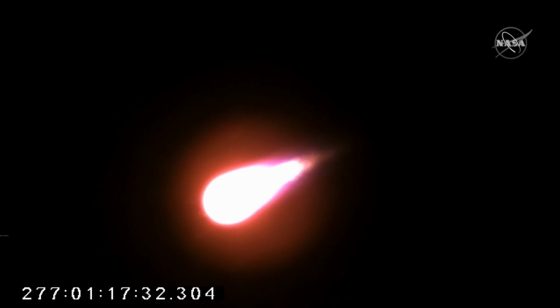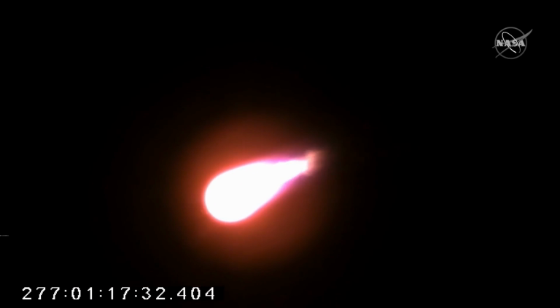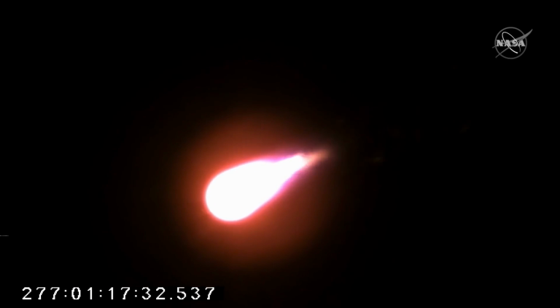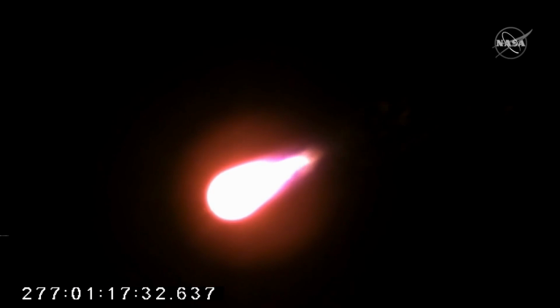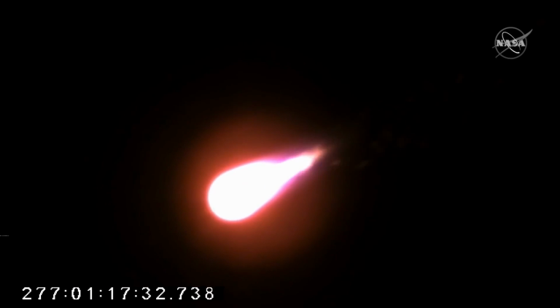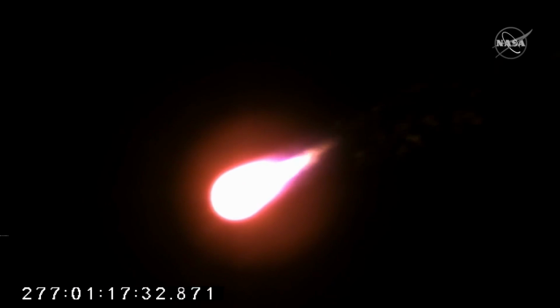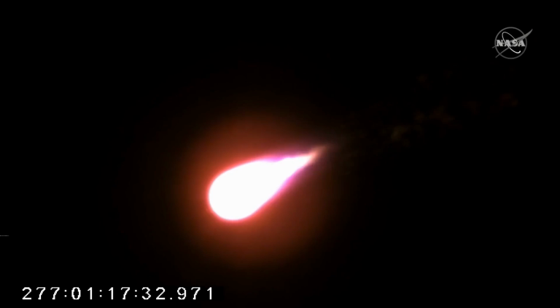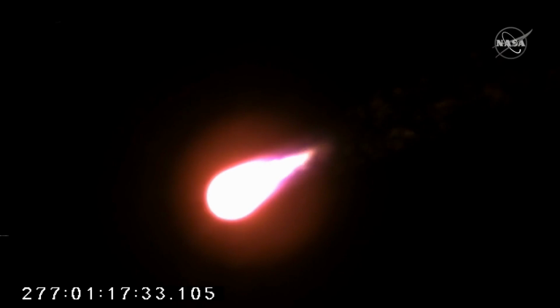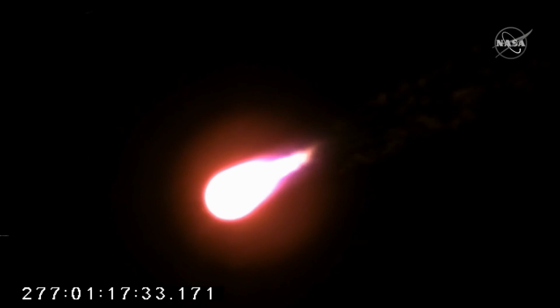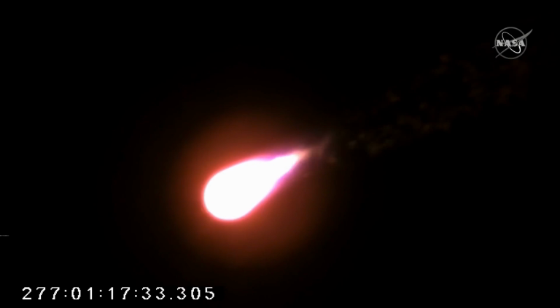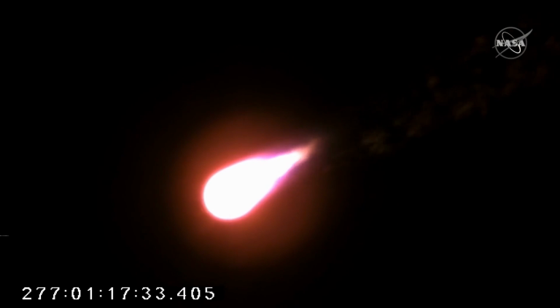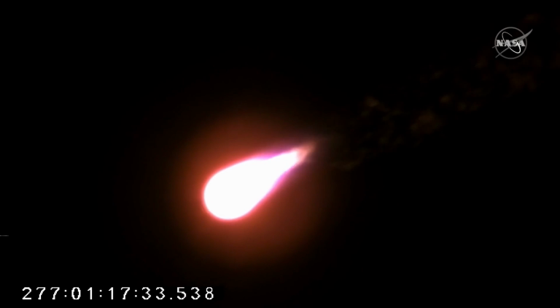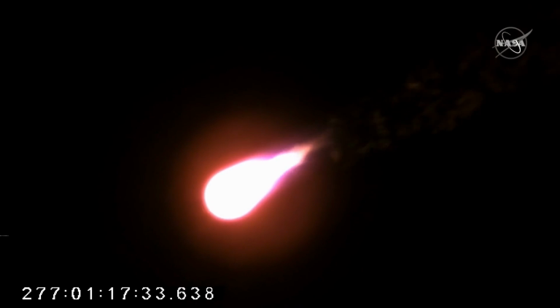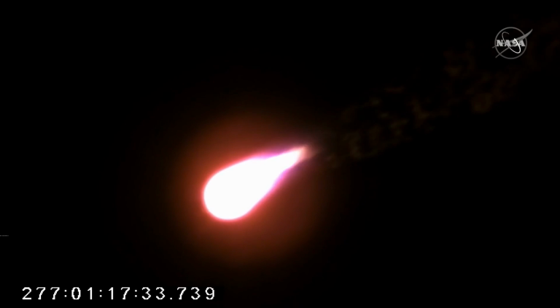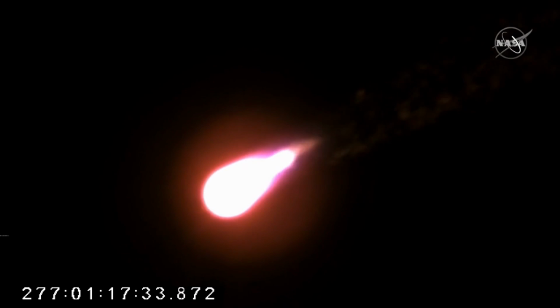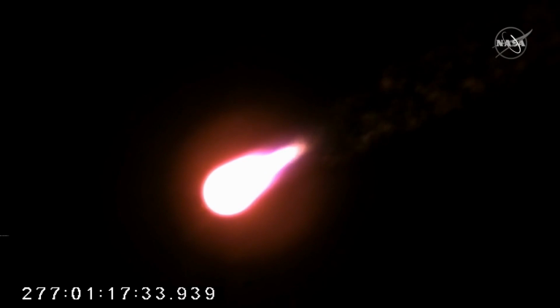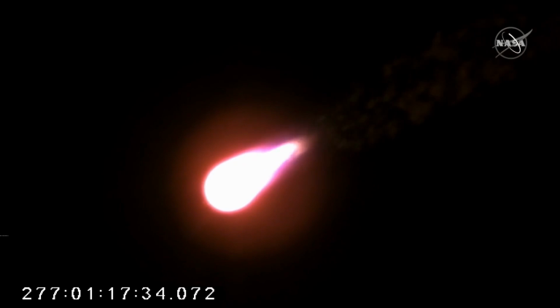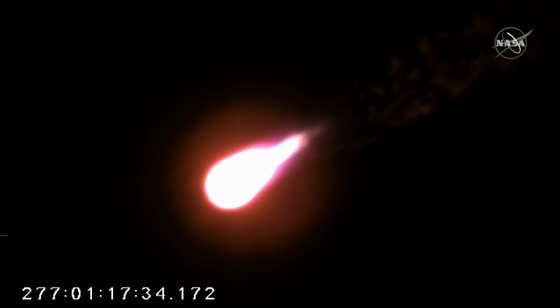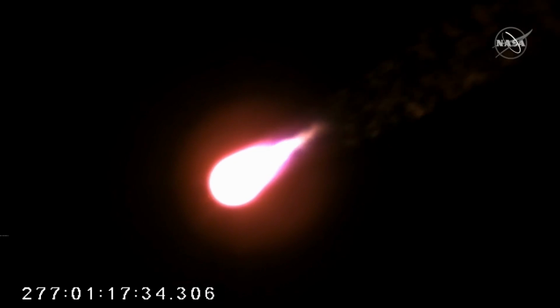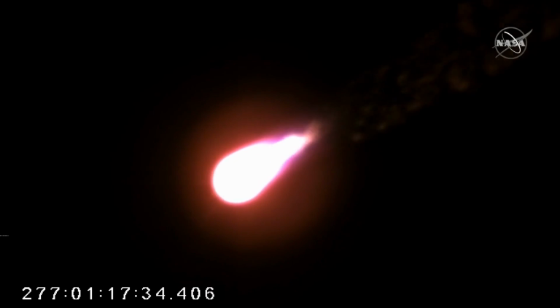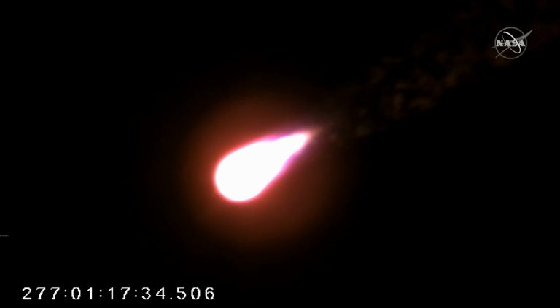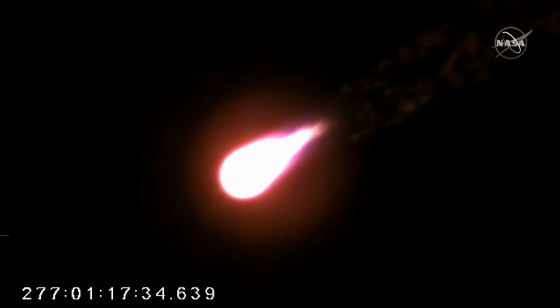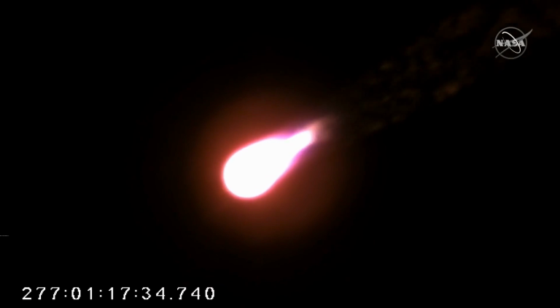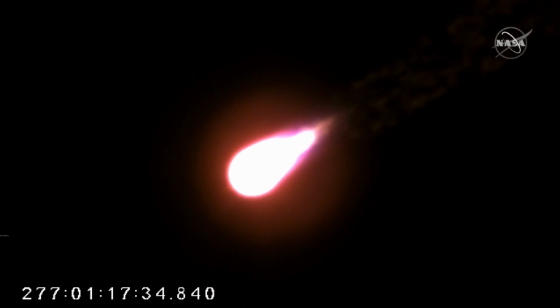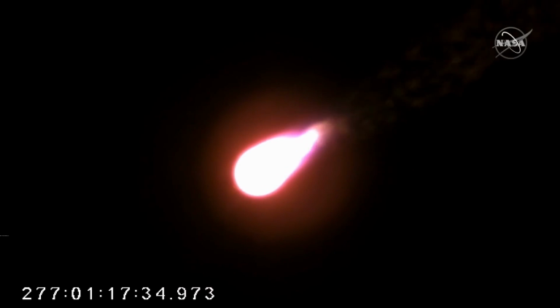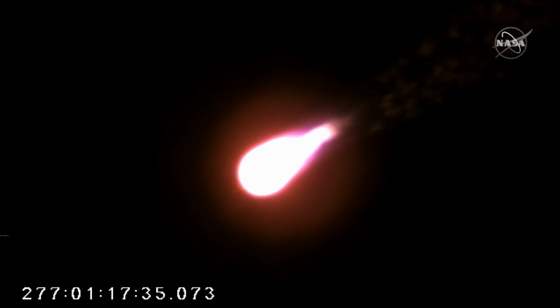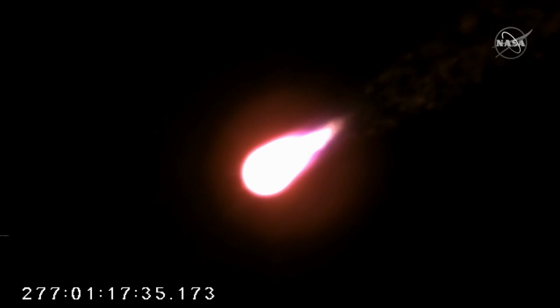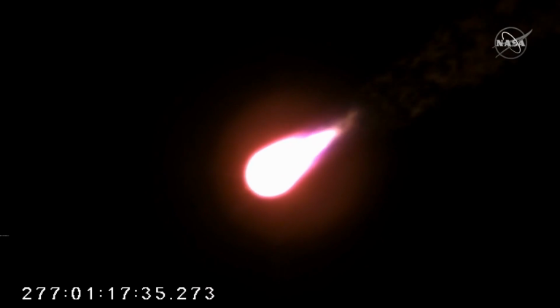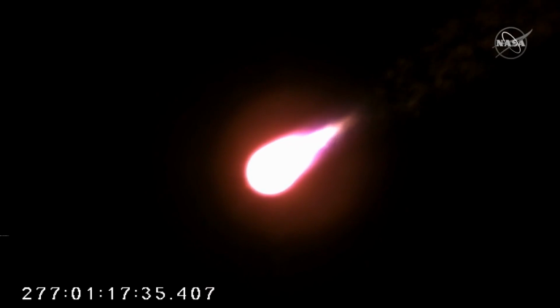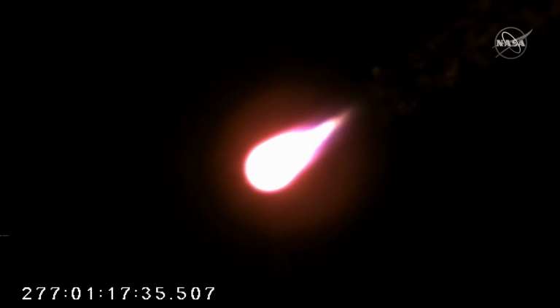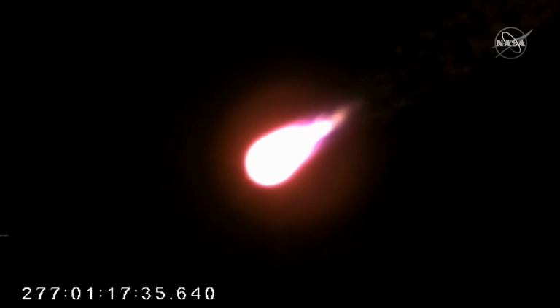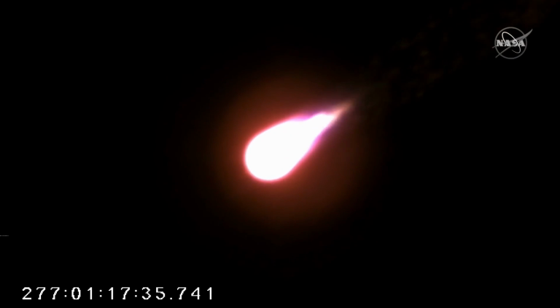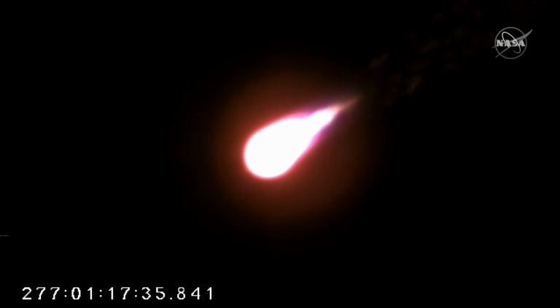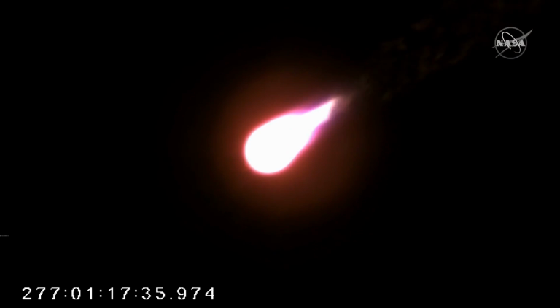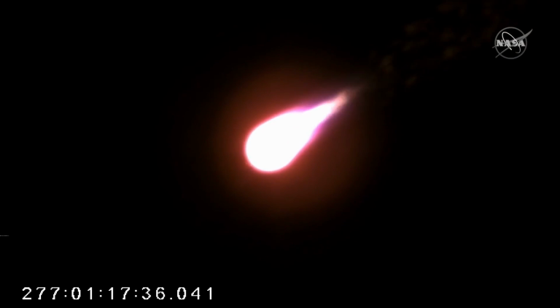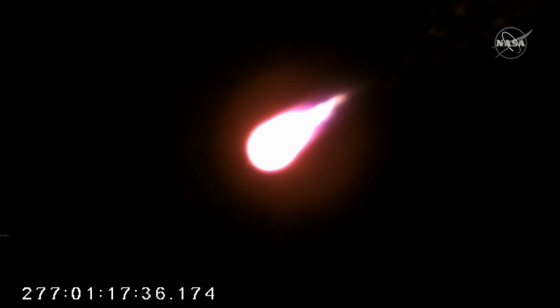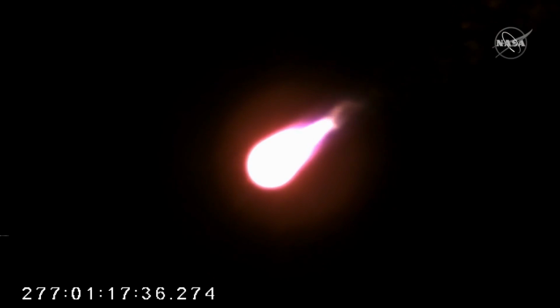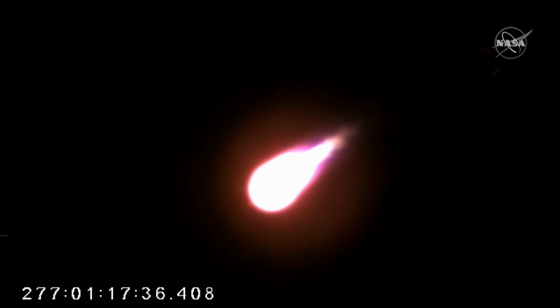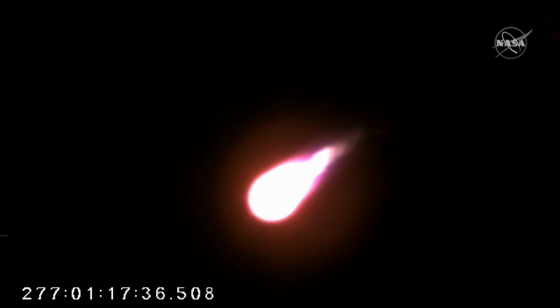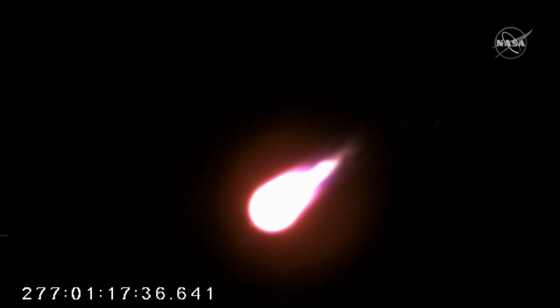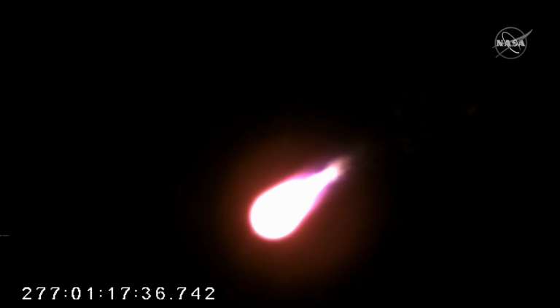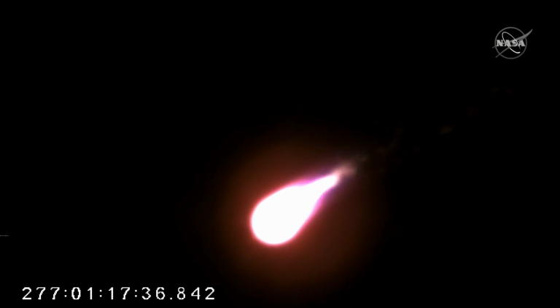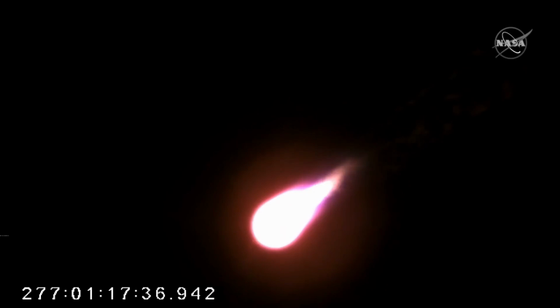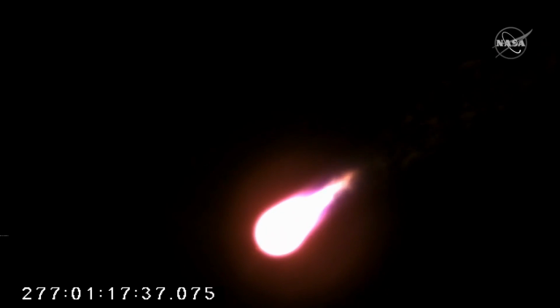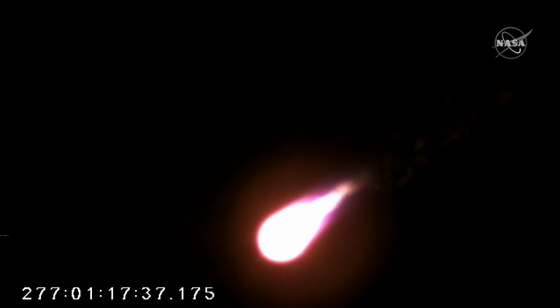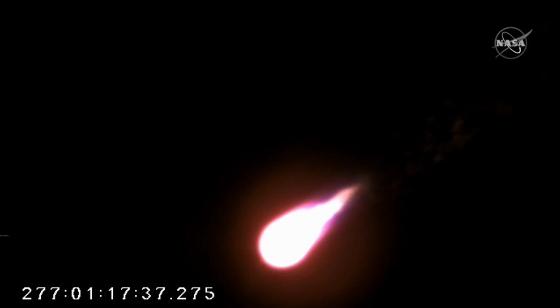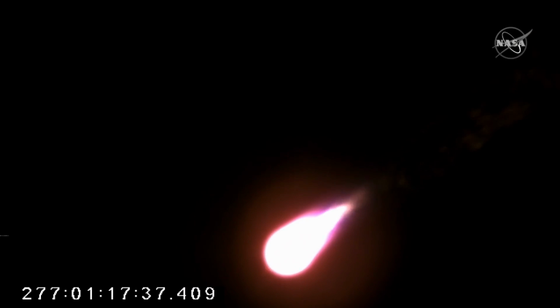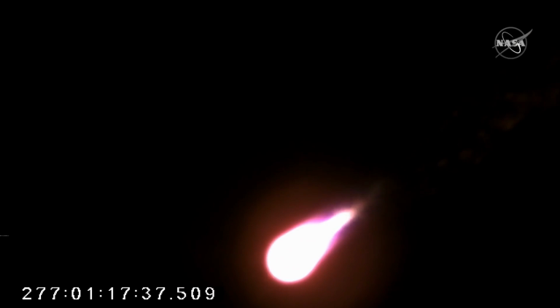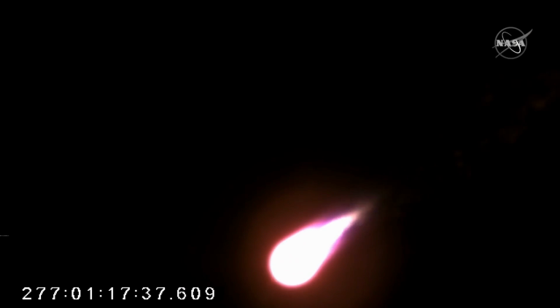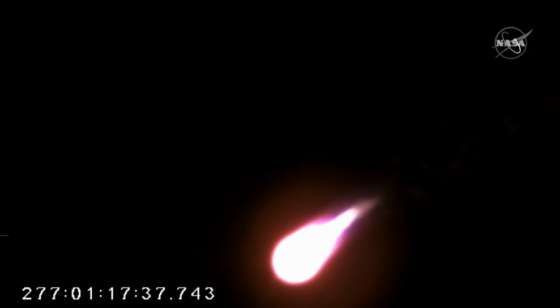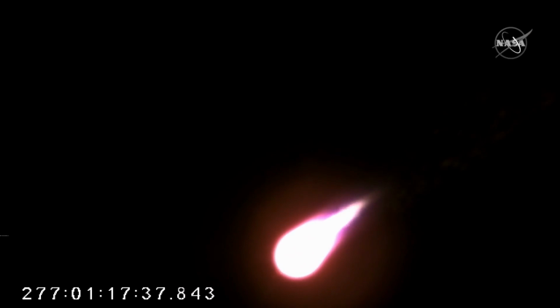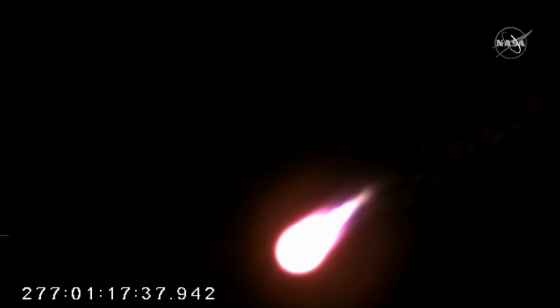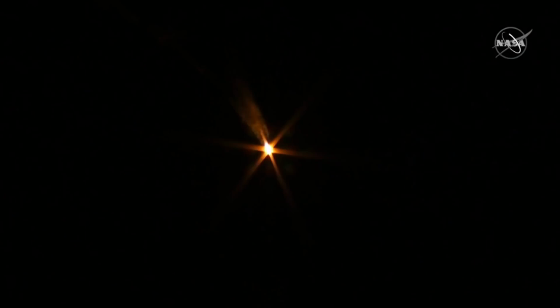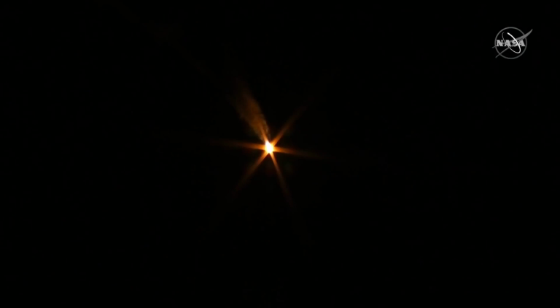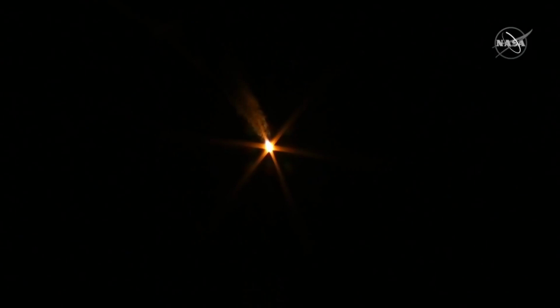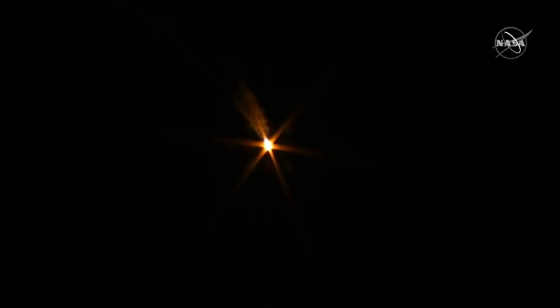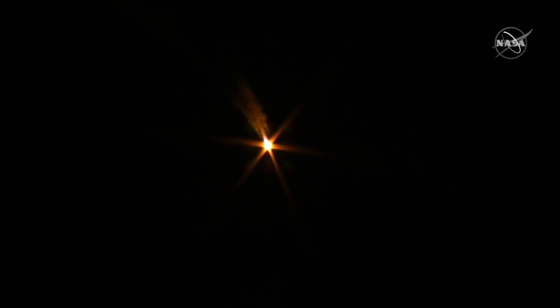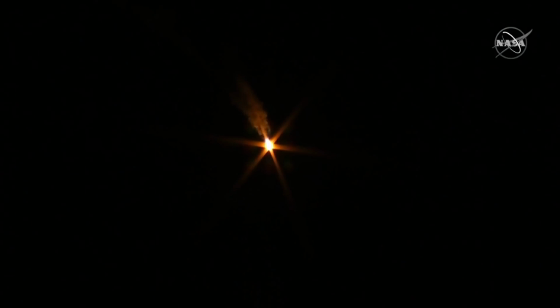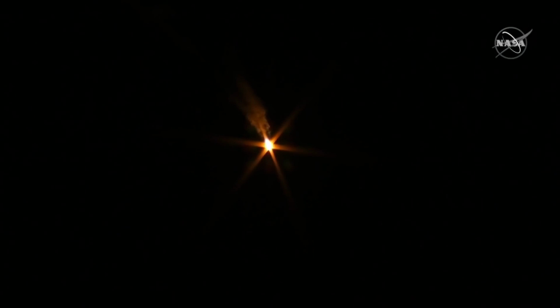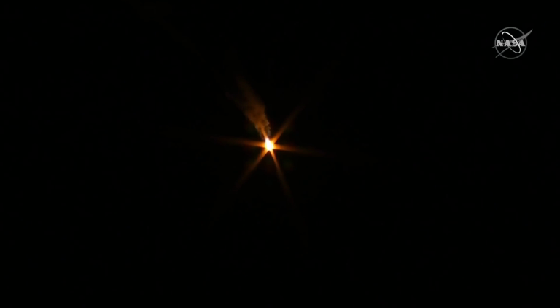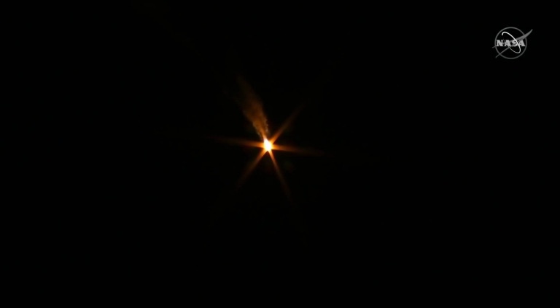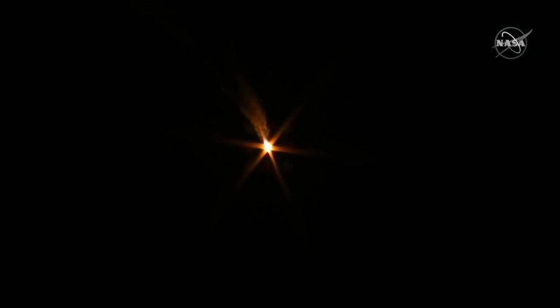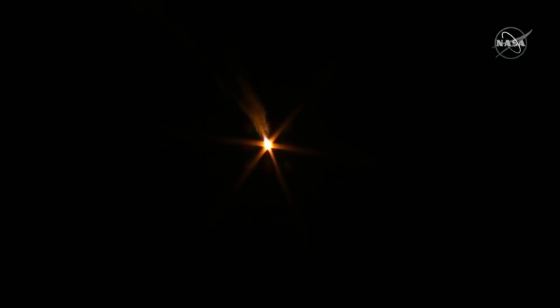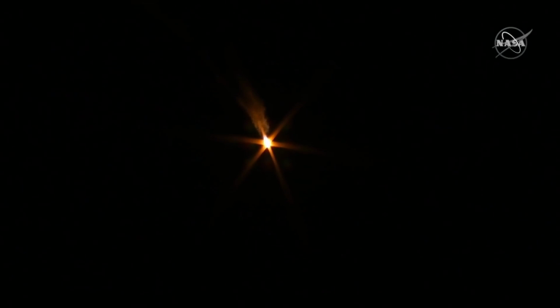Passing through max Q. Attitude nominal. Engines at 100%. Antares is passing through the area of maximum dynamic pressure.